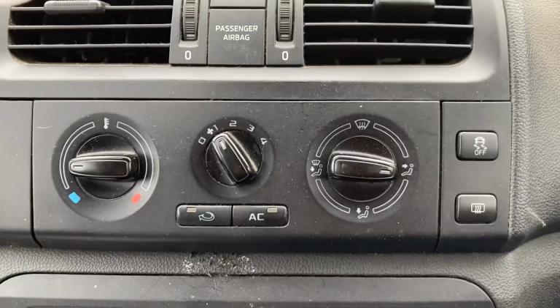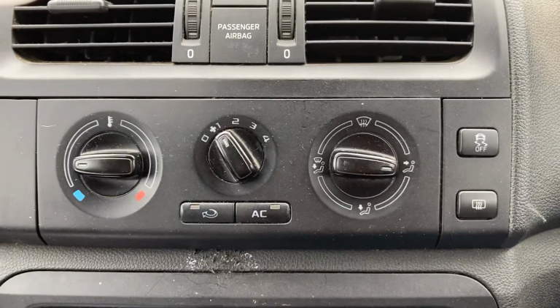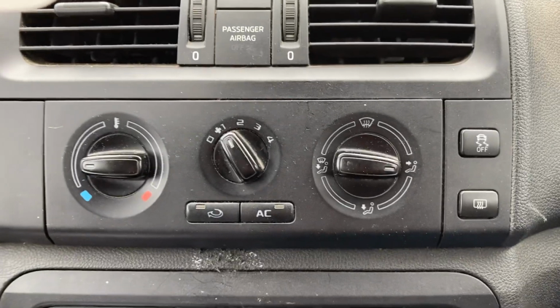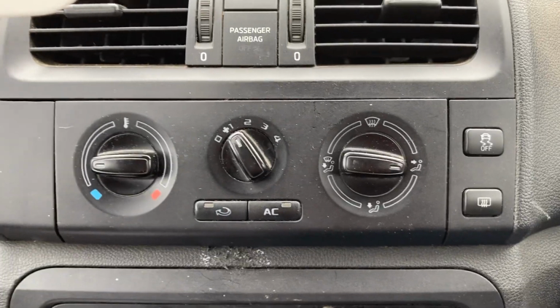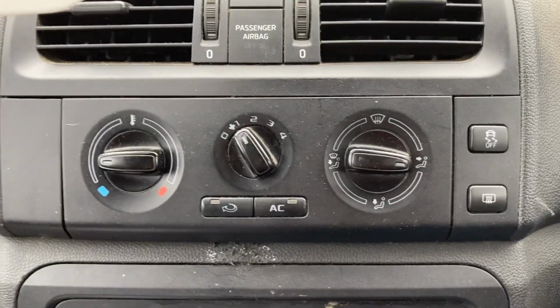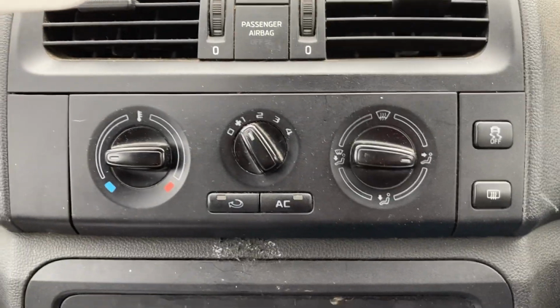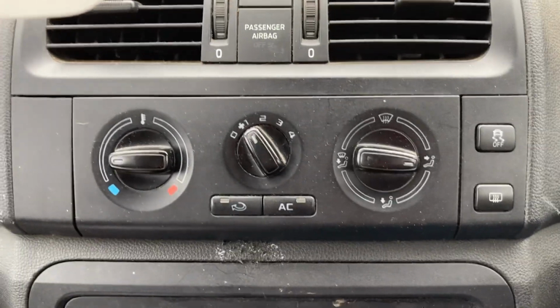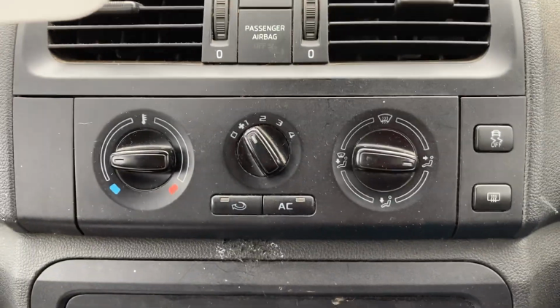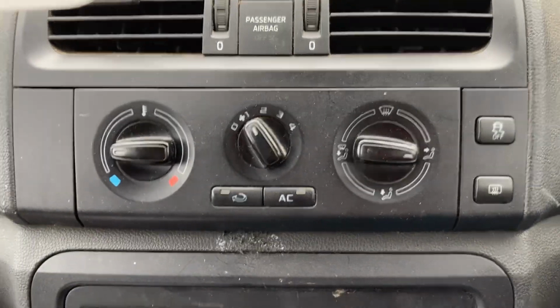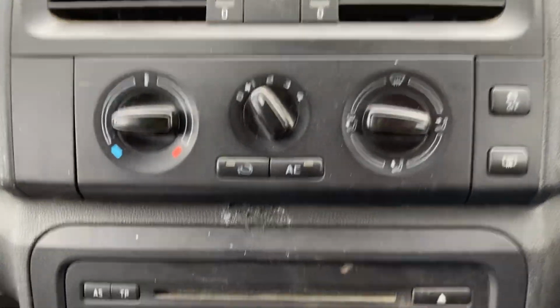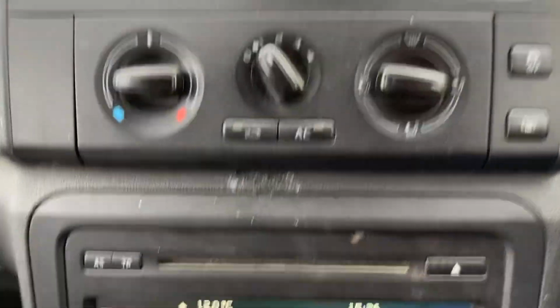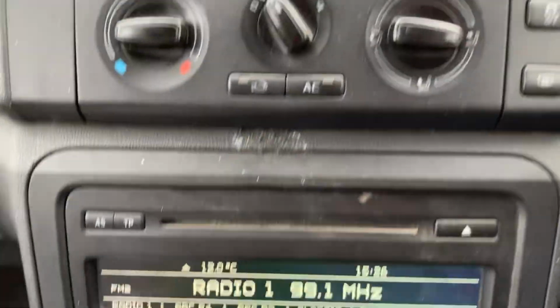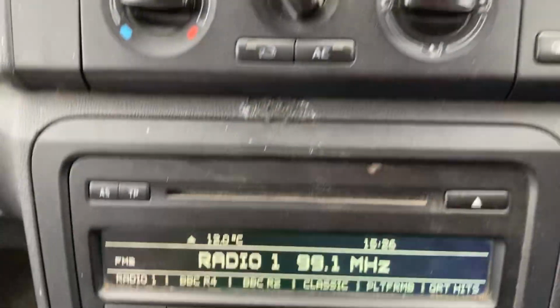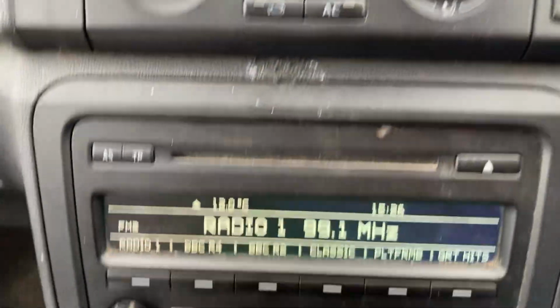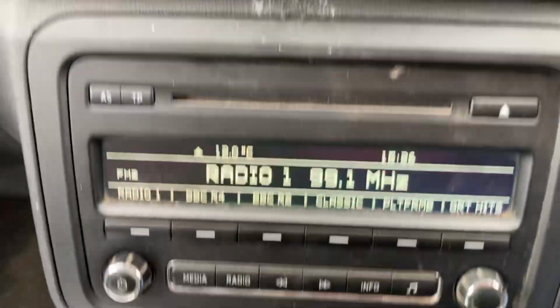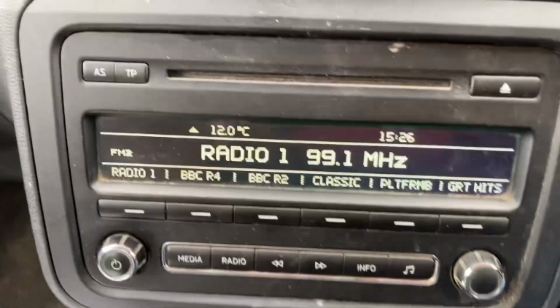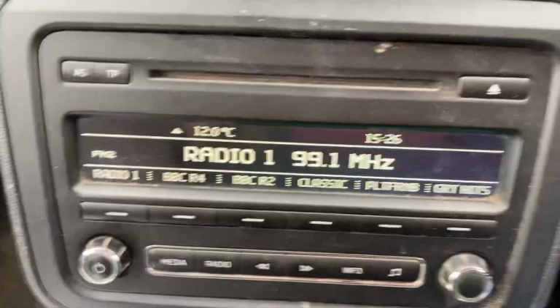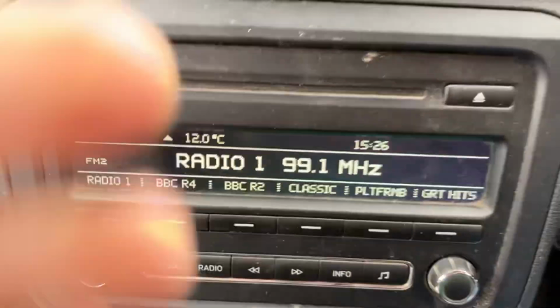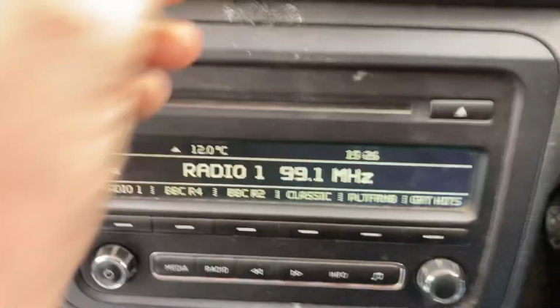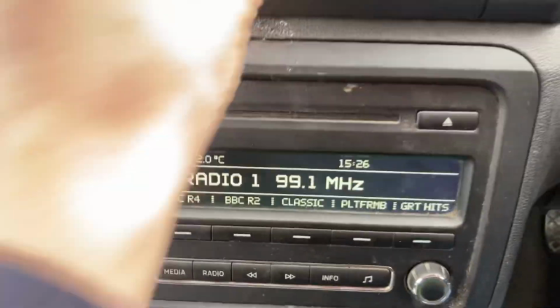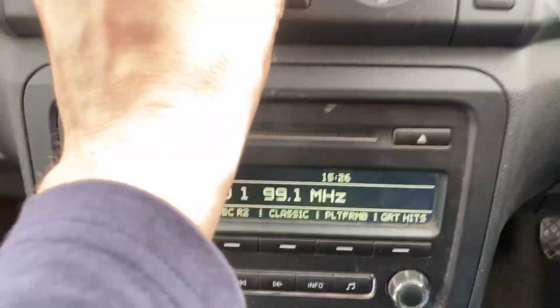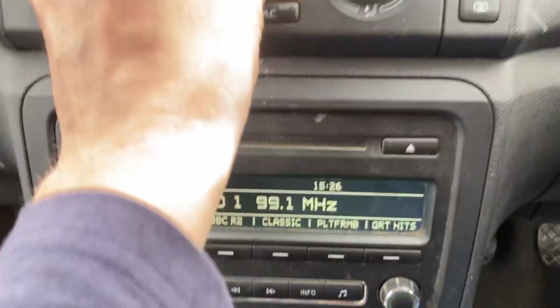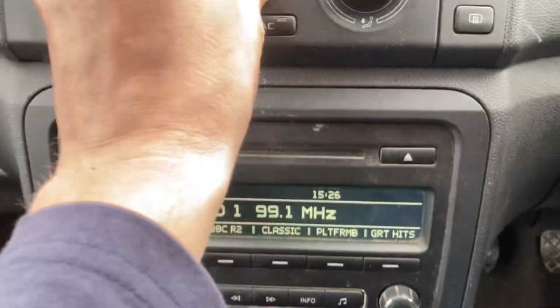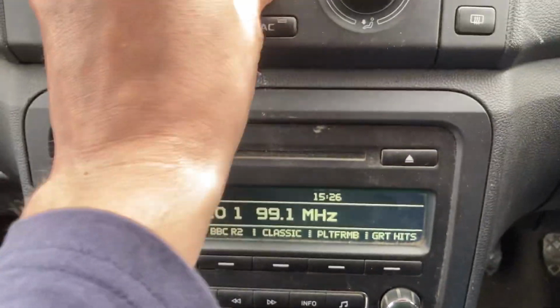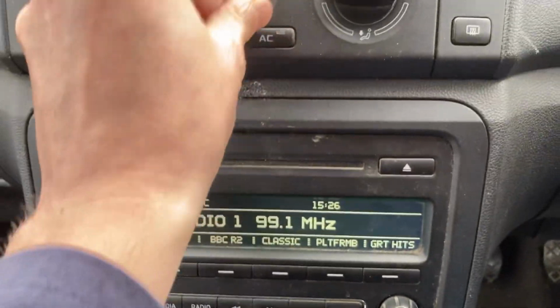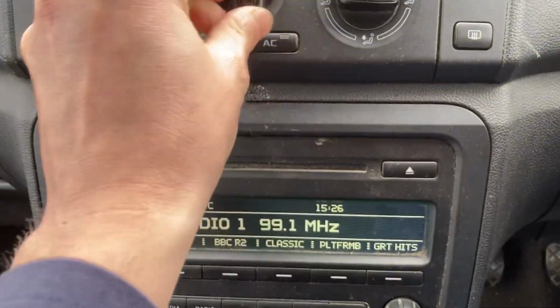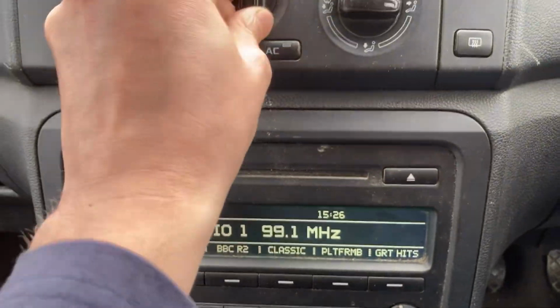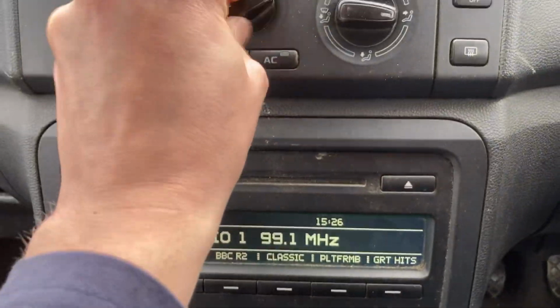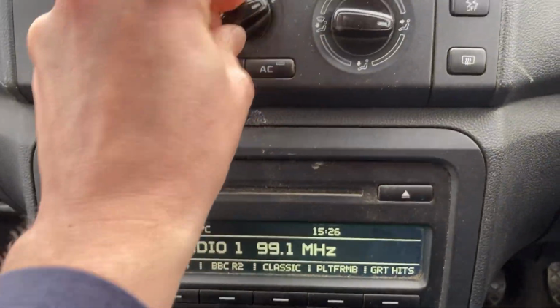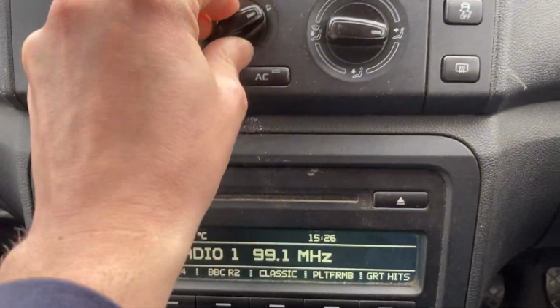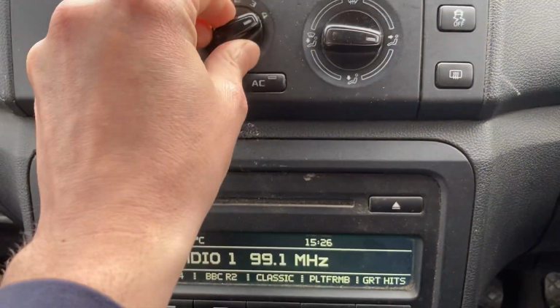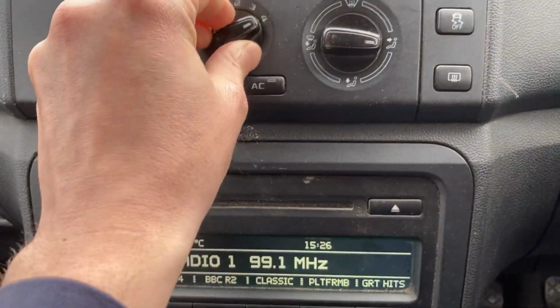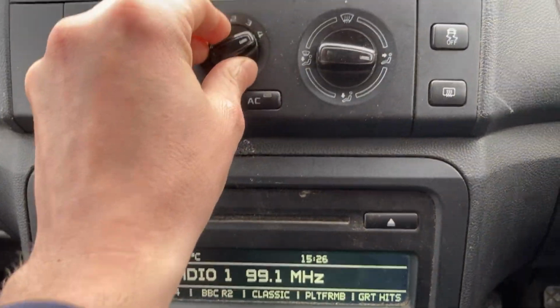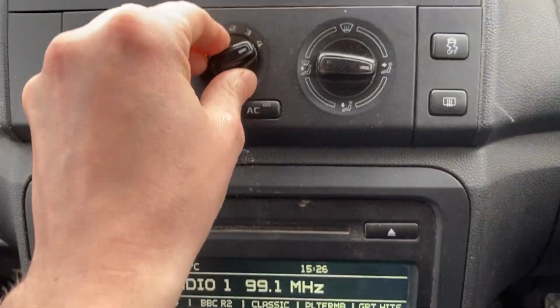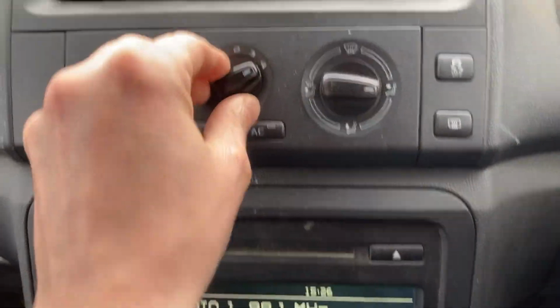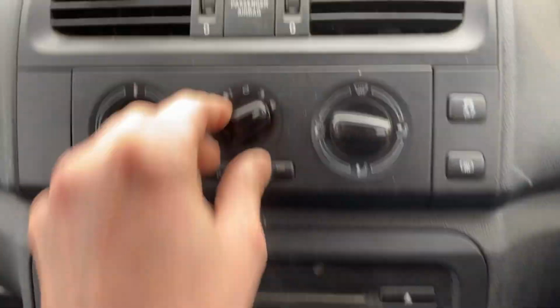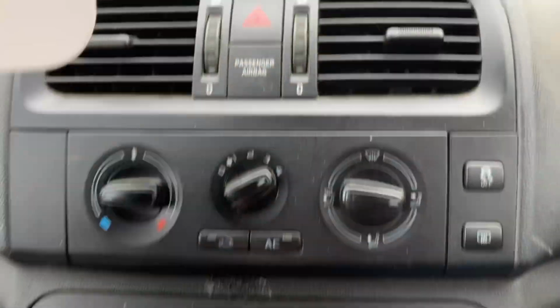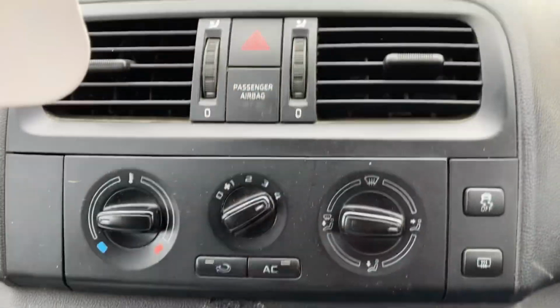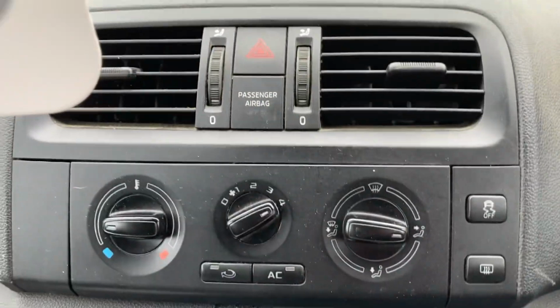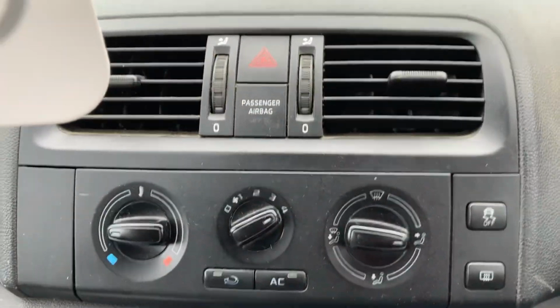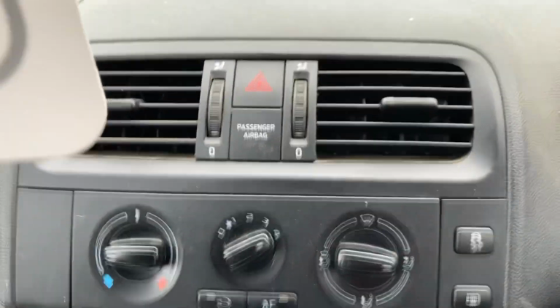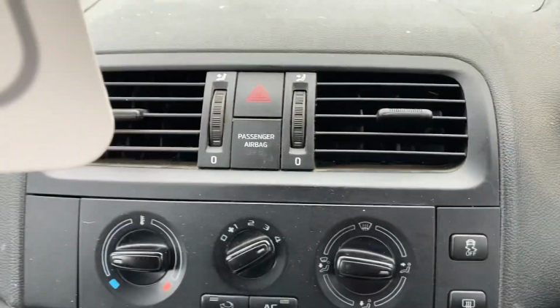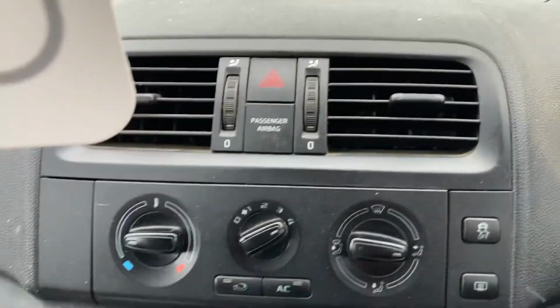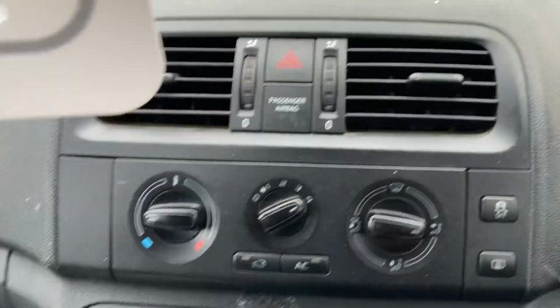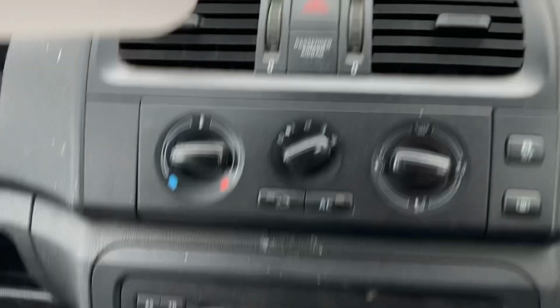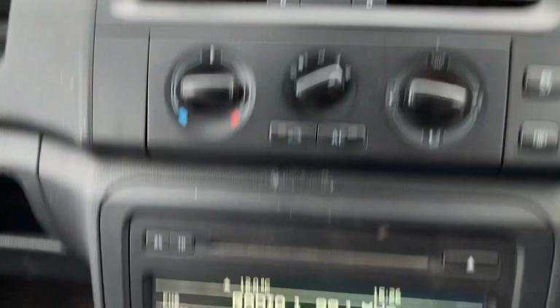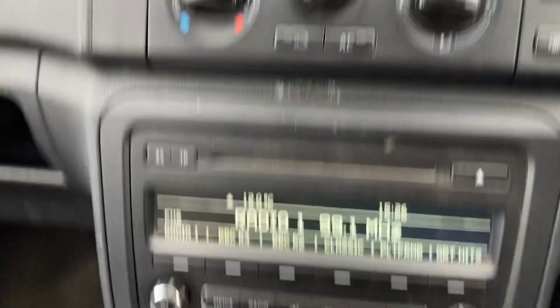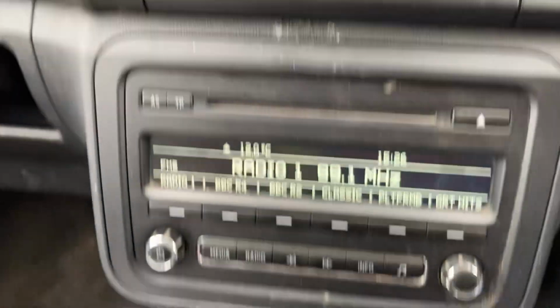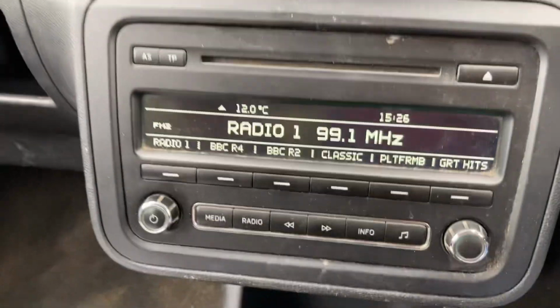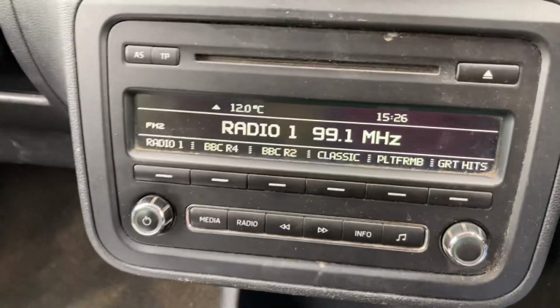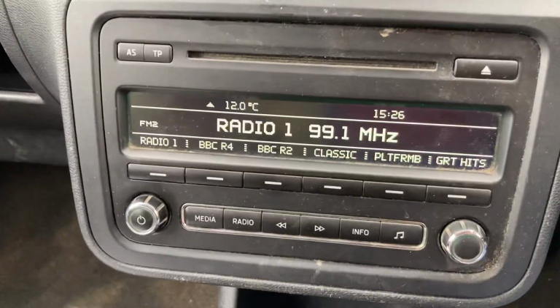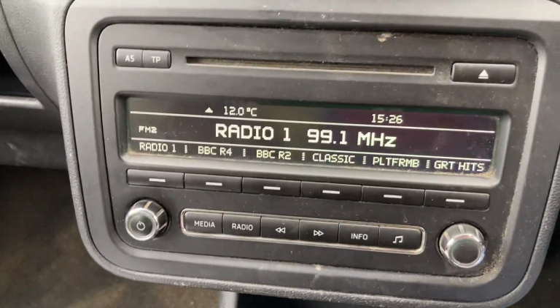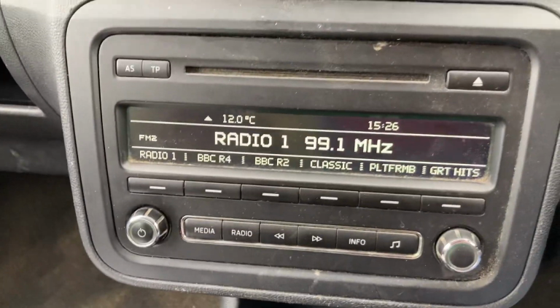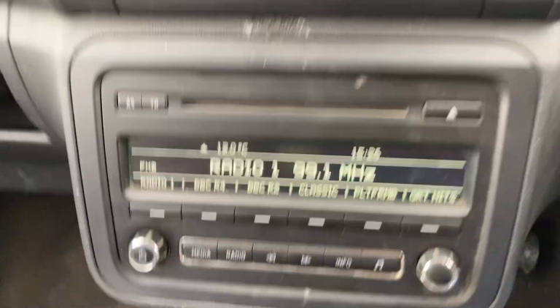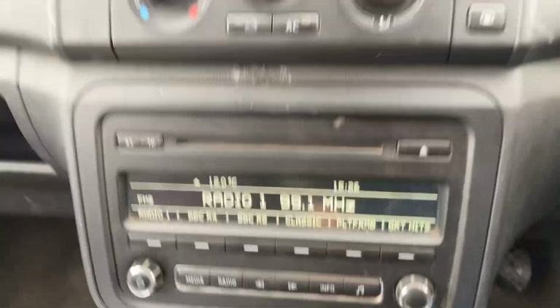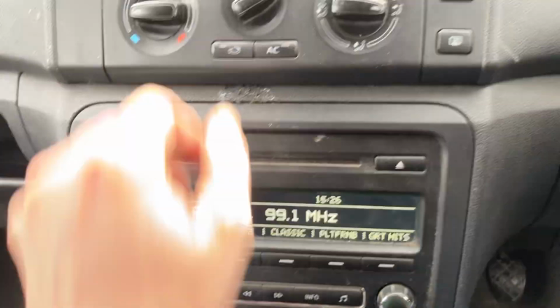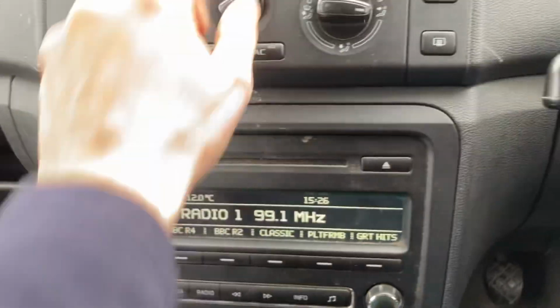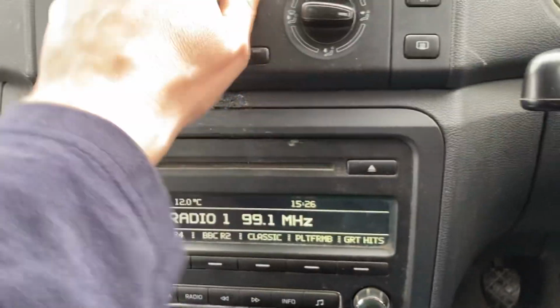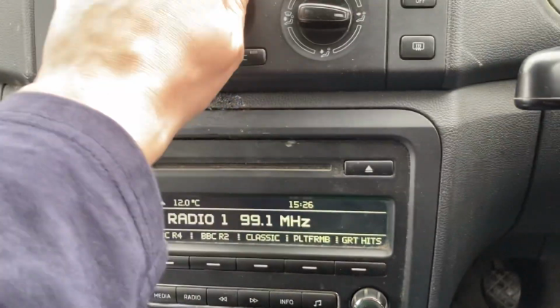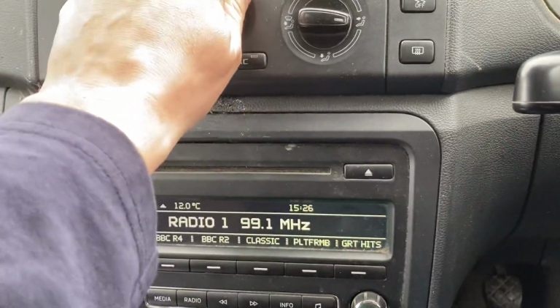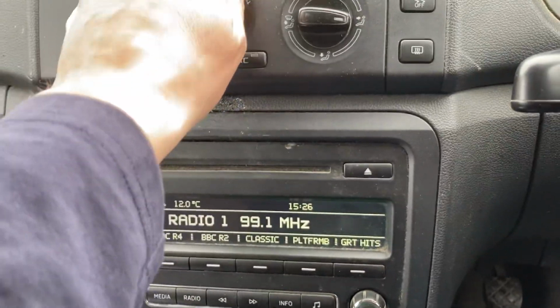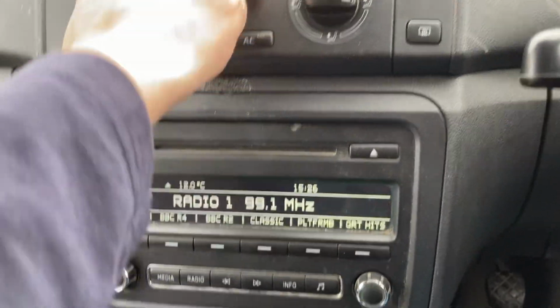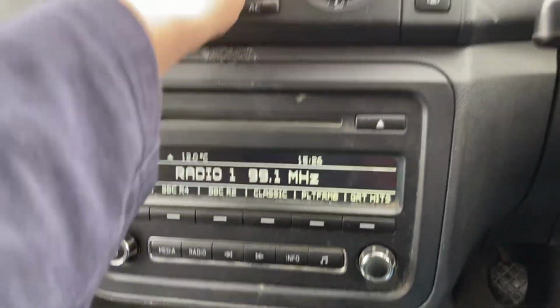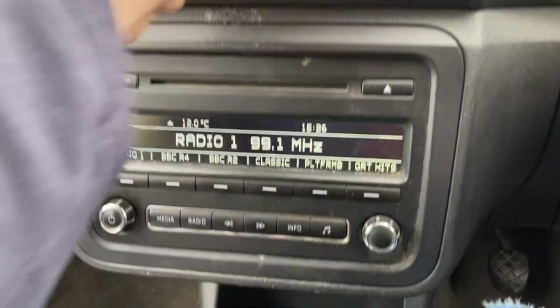You can see the blower and all that. The blower sounds a bit noisy, I must admit, but it does work.